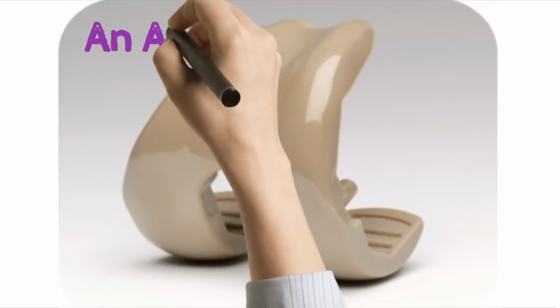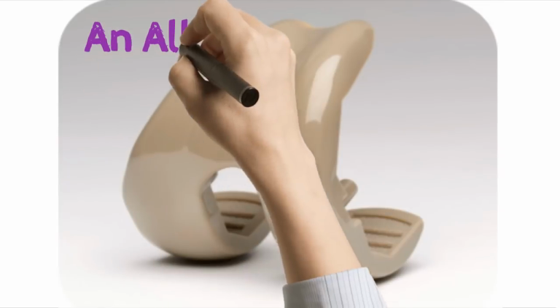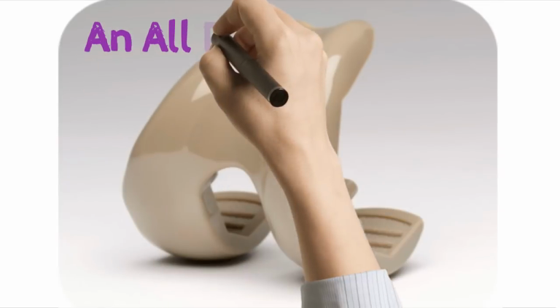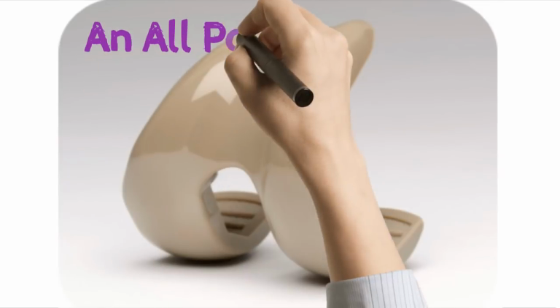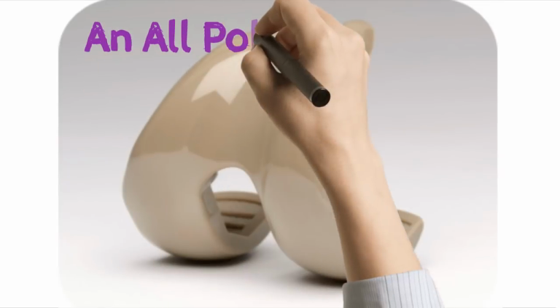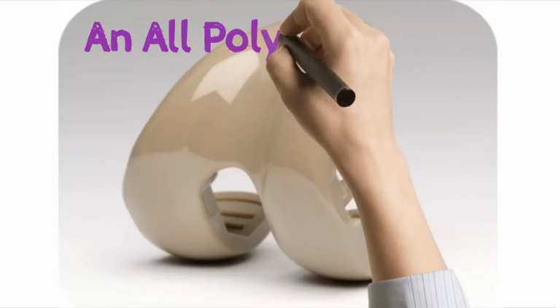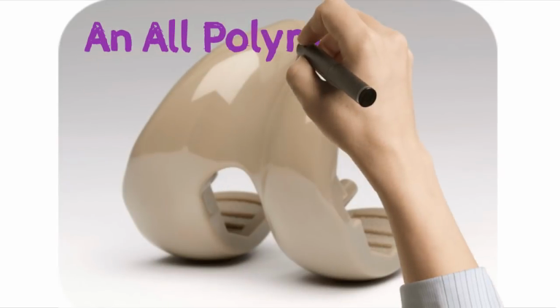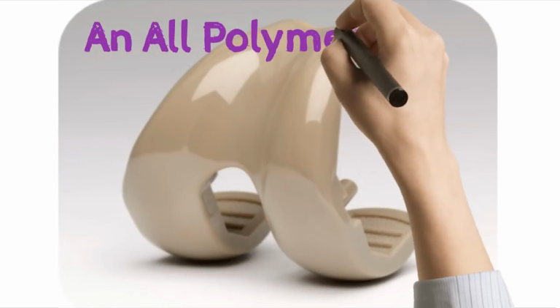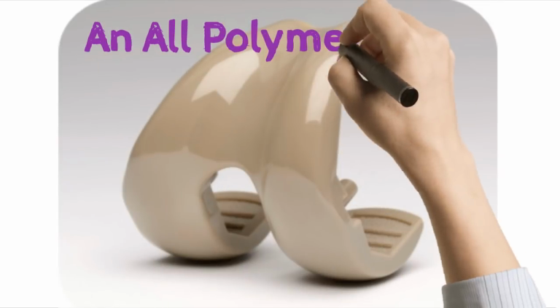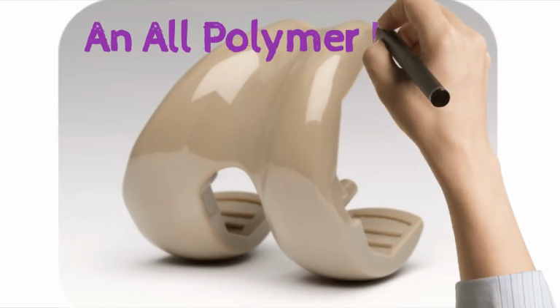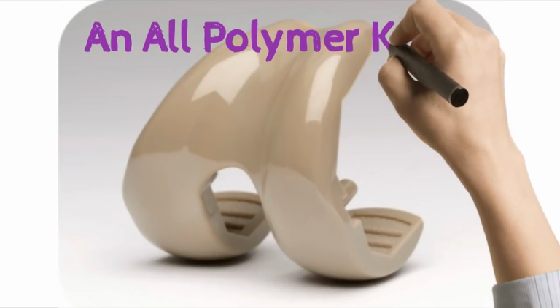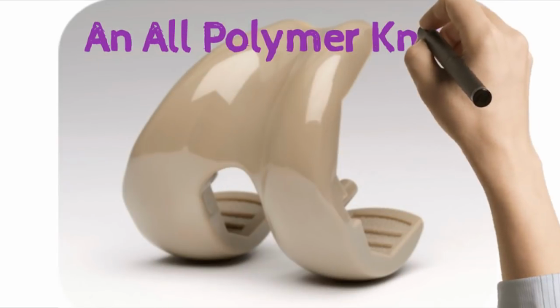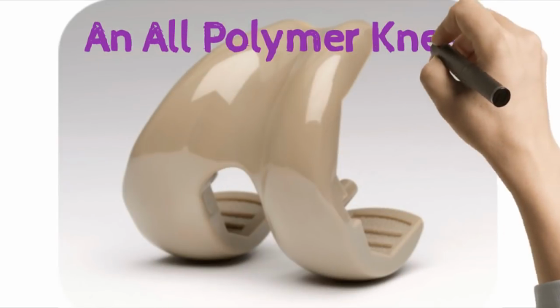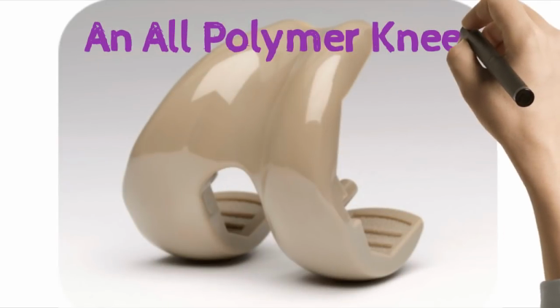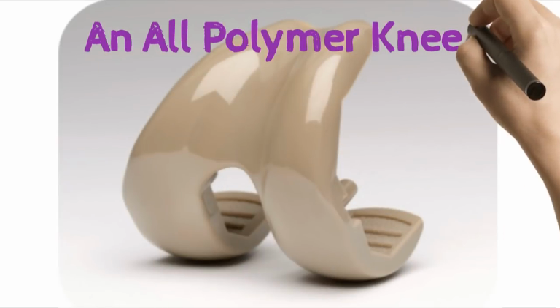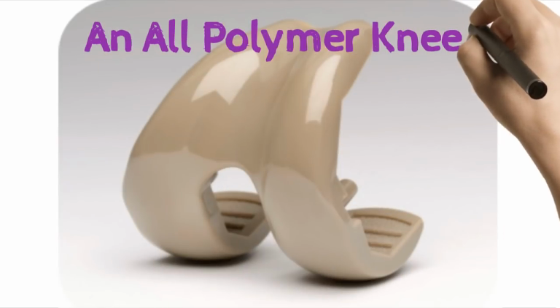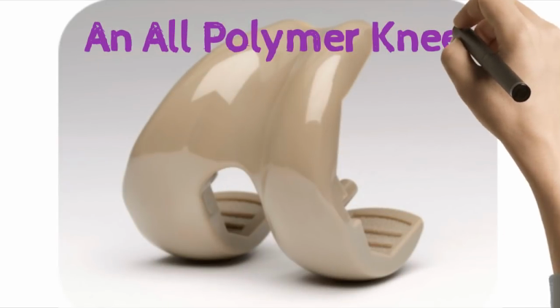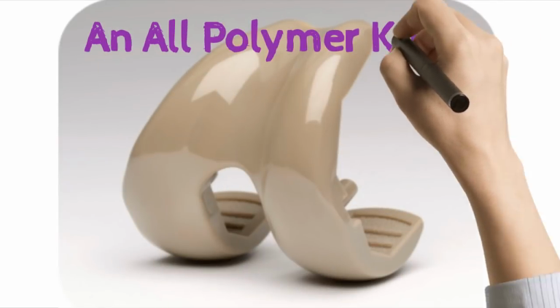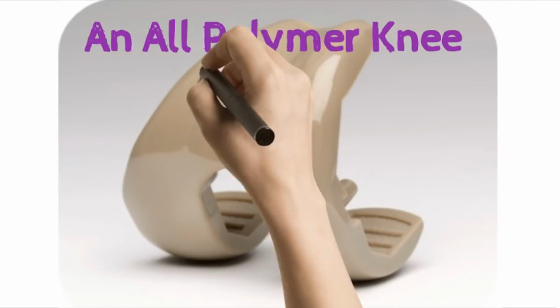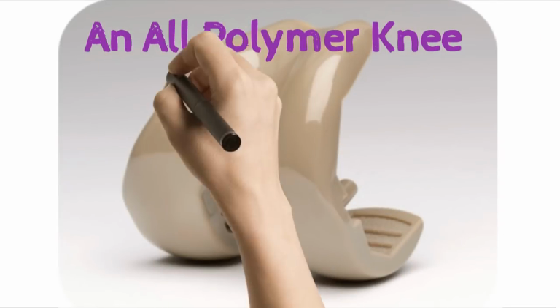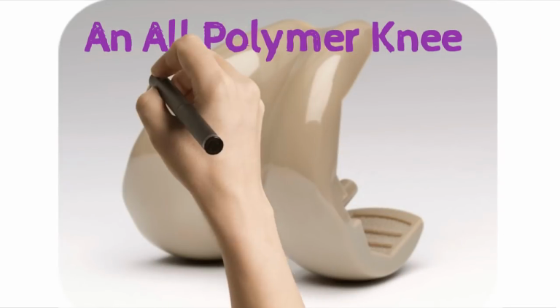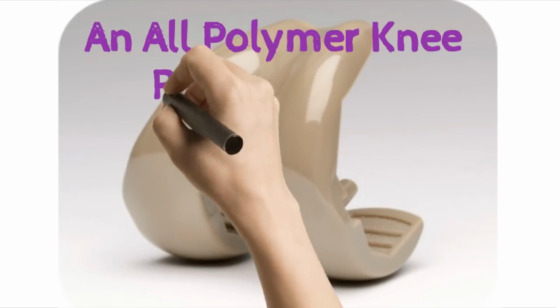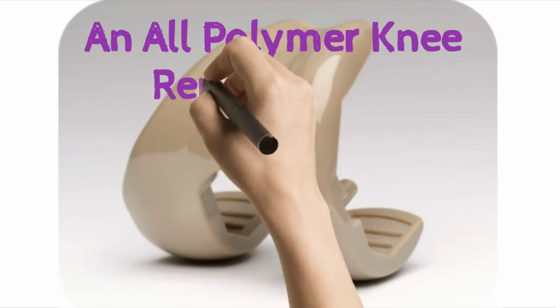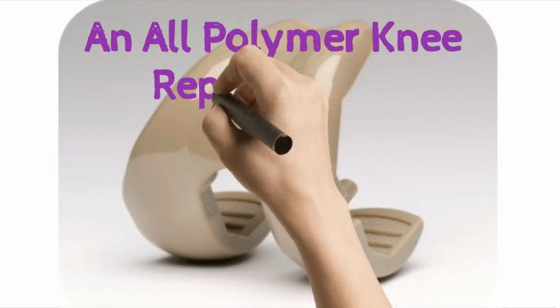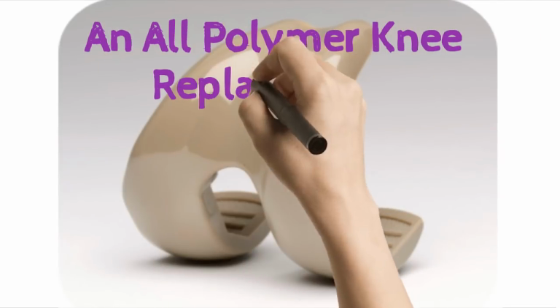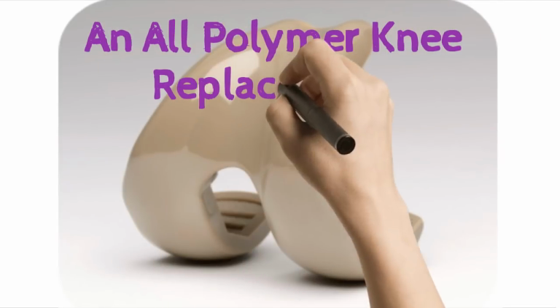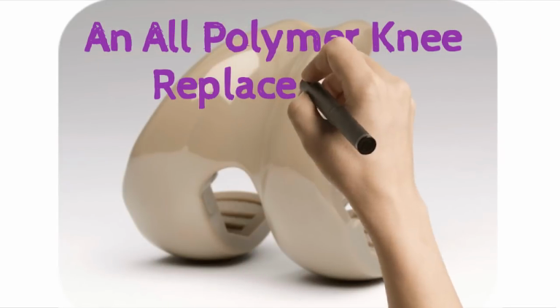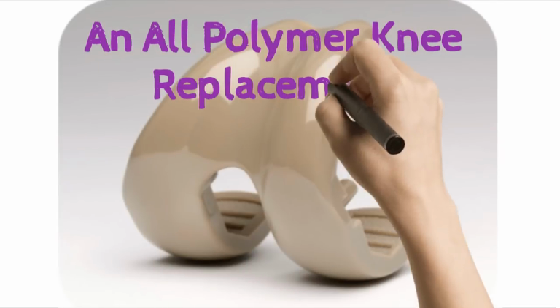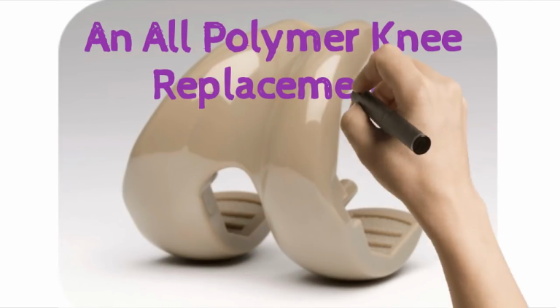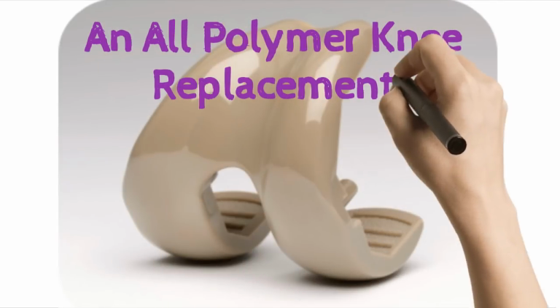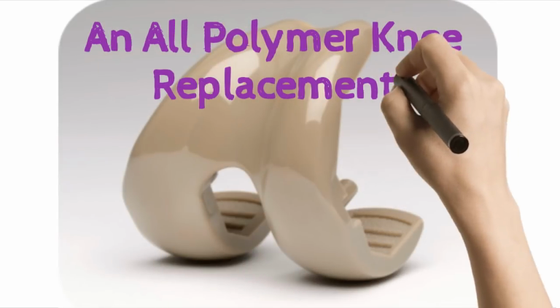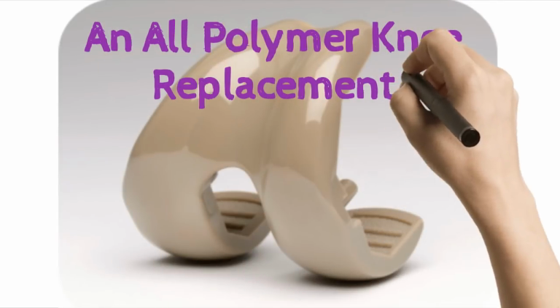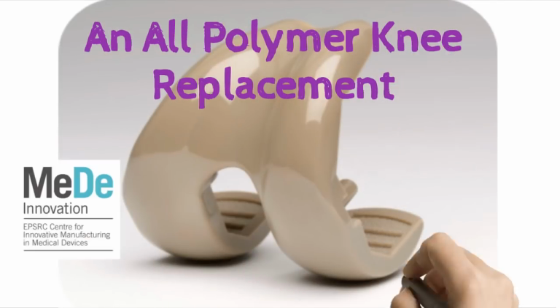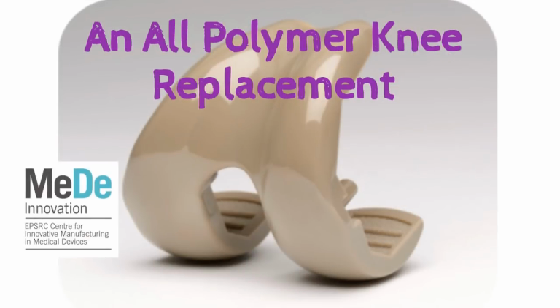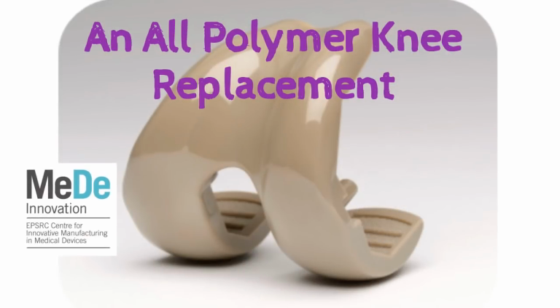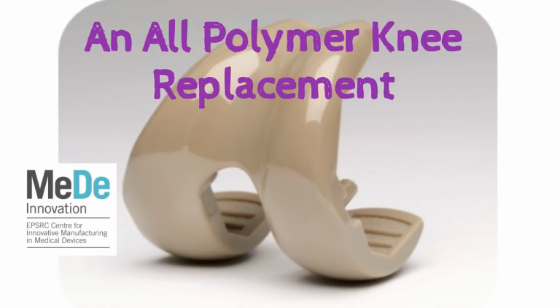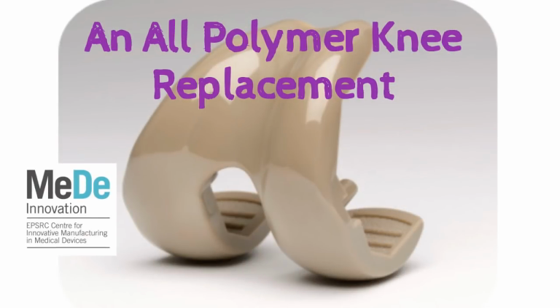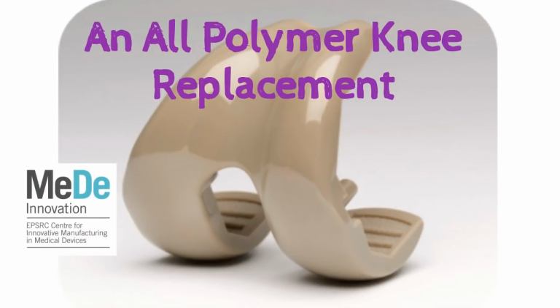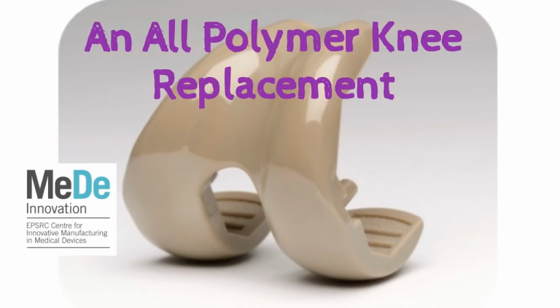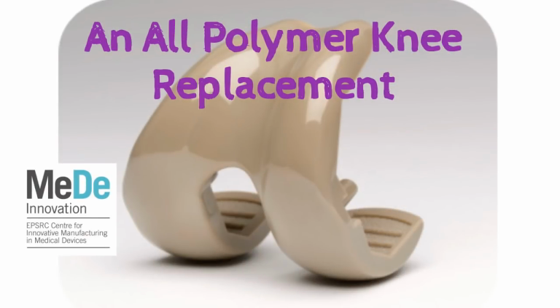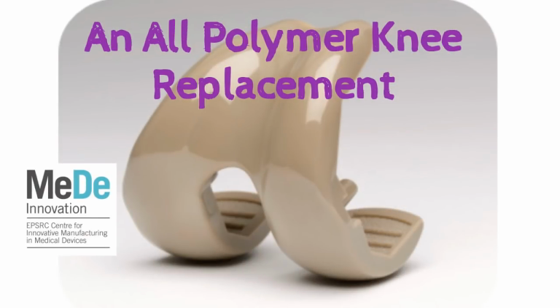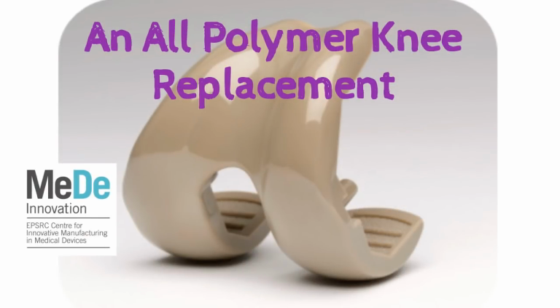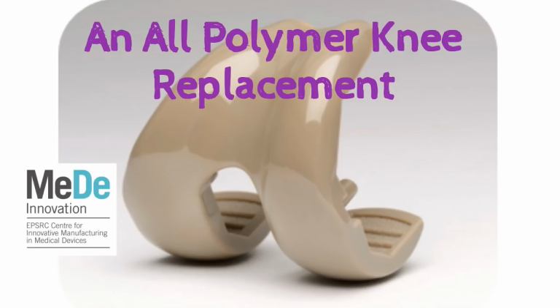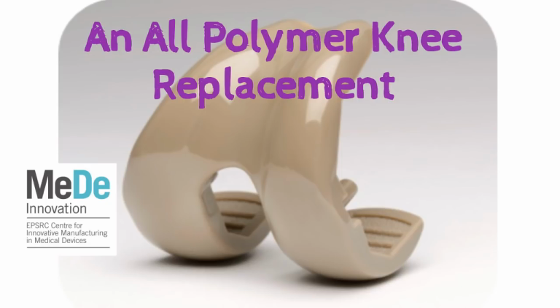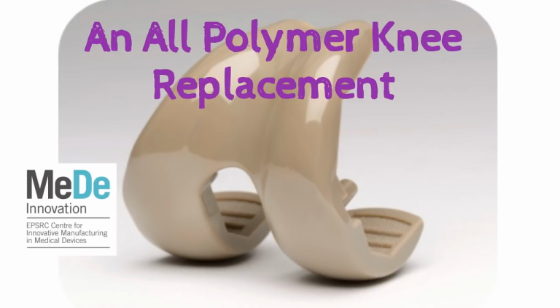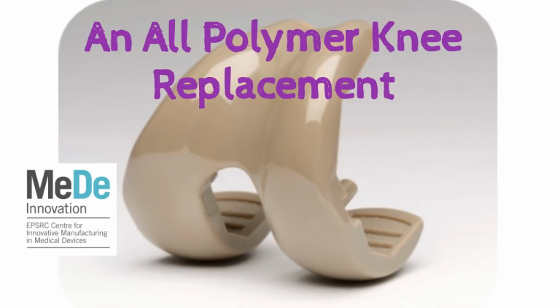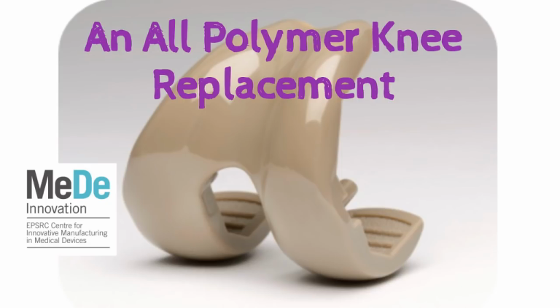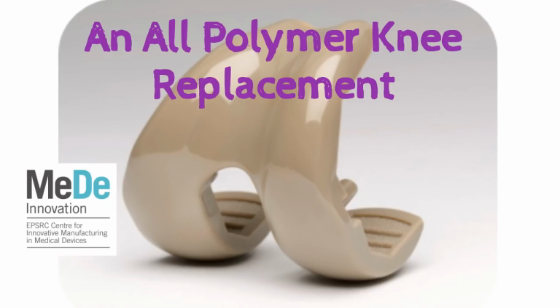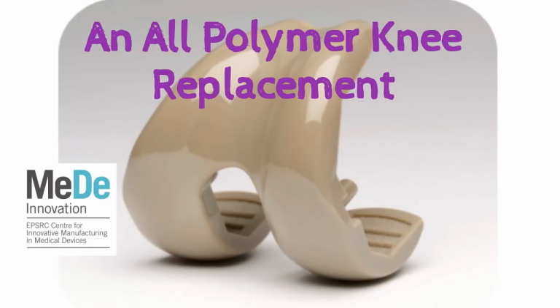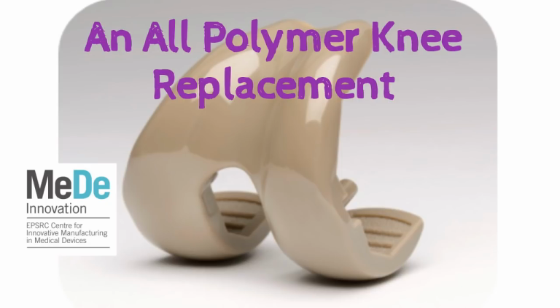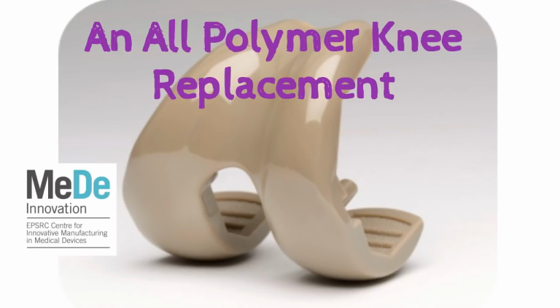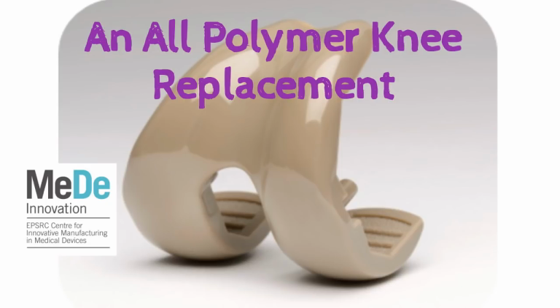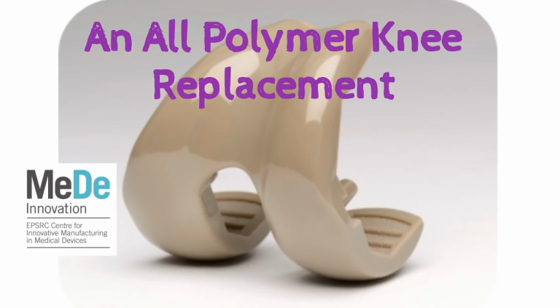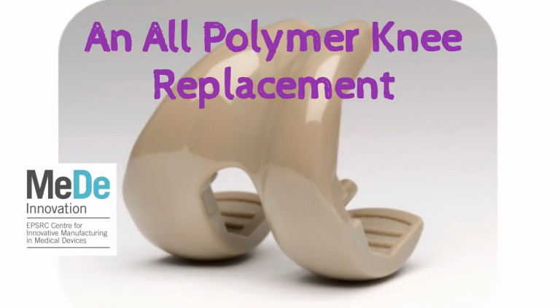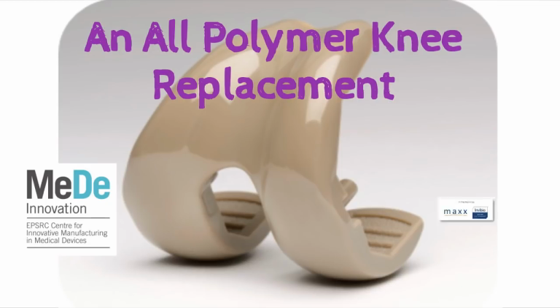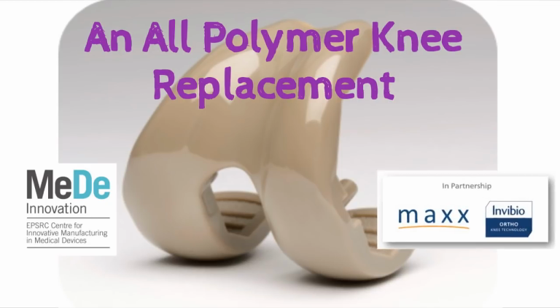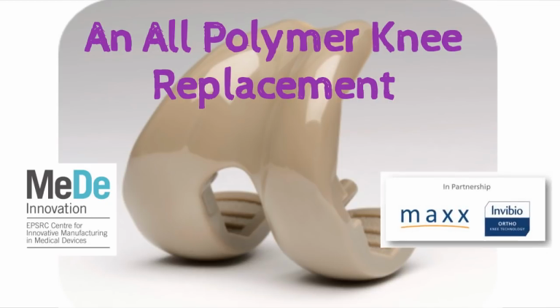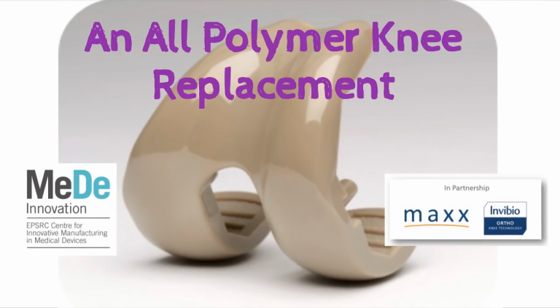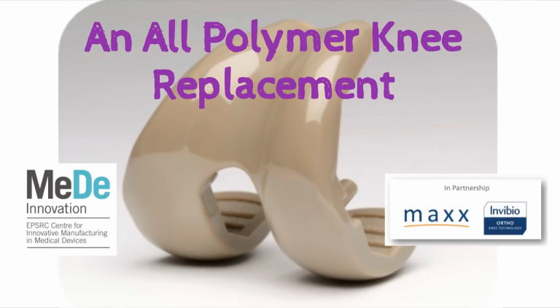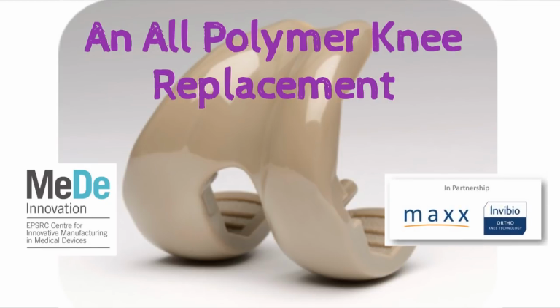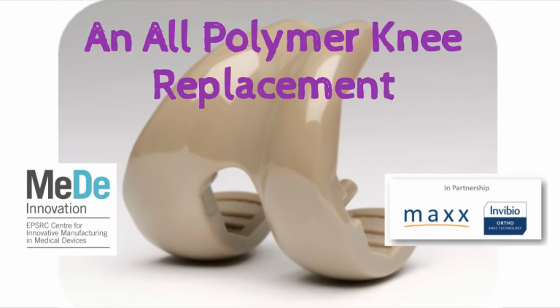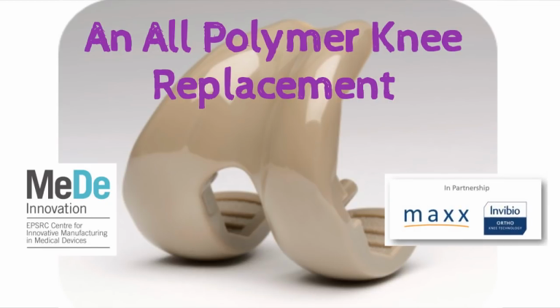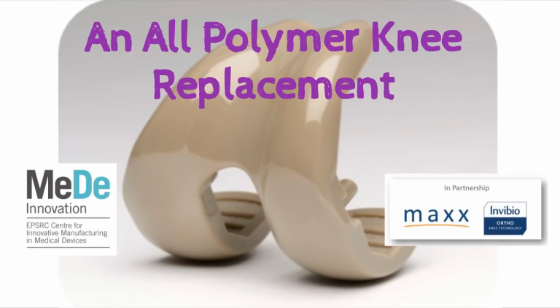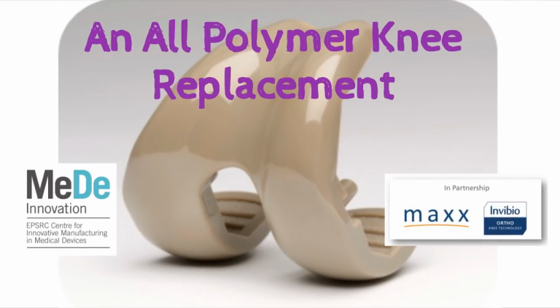An all-polymer knee replacement — a MediInnovation collaborative project with Invibio.